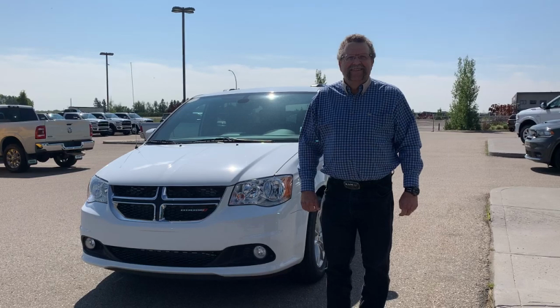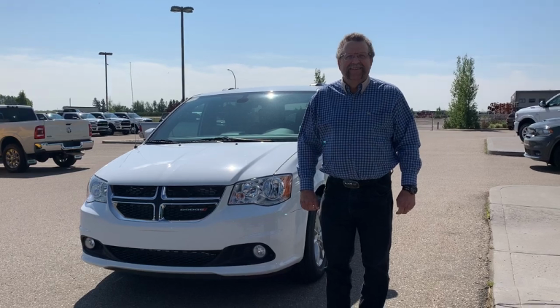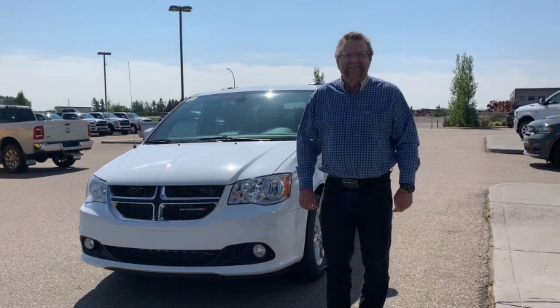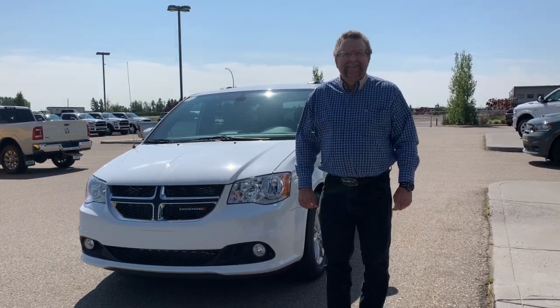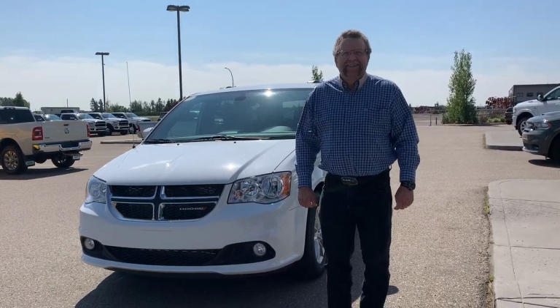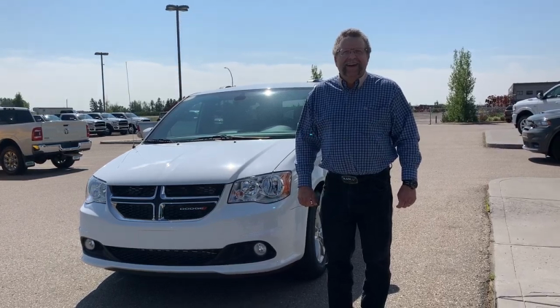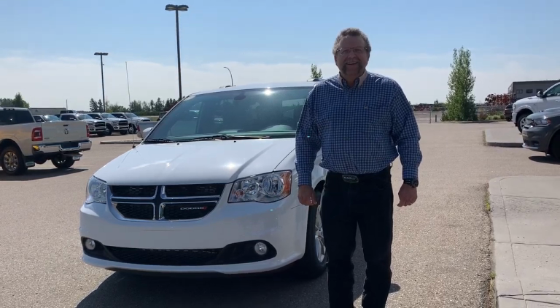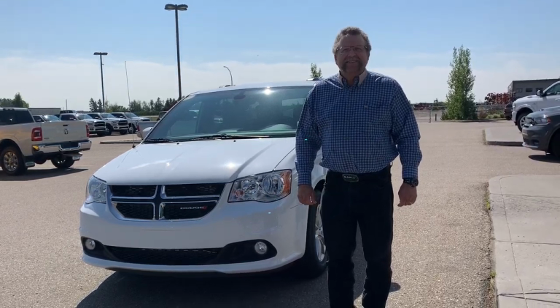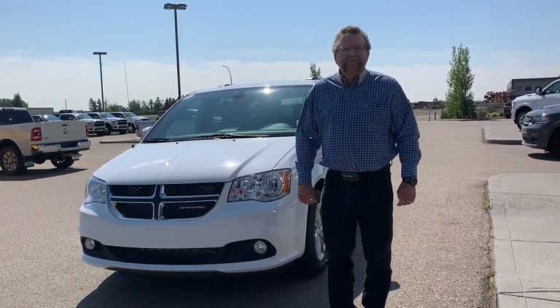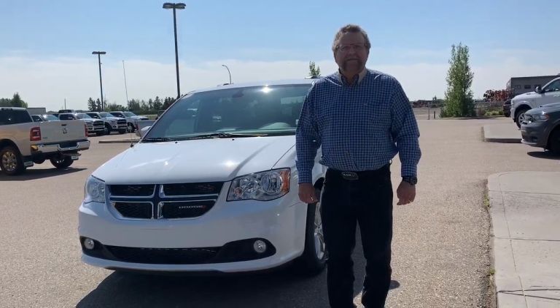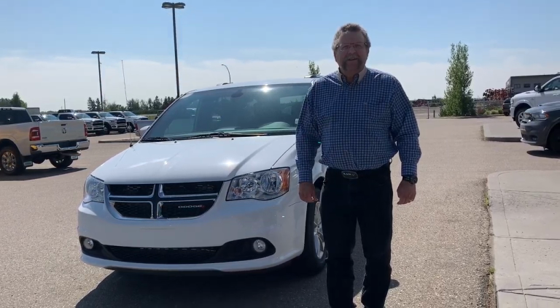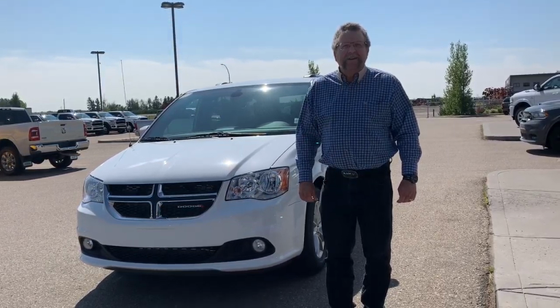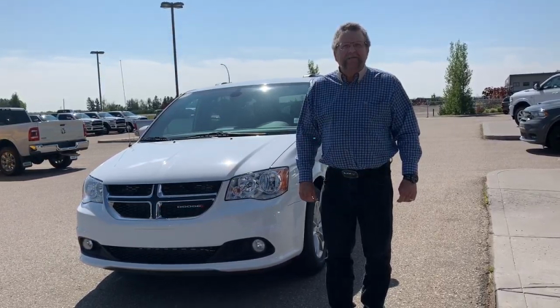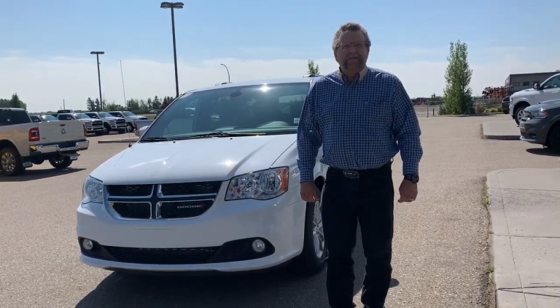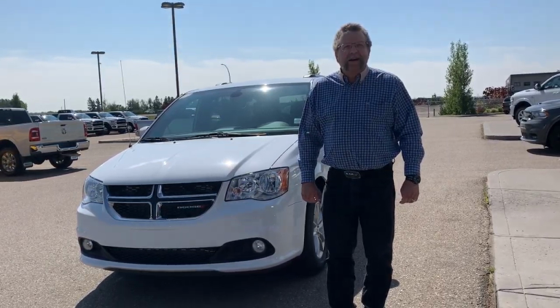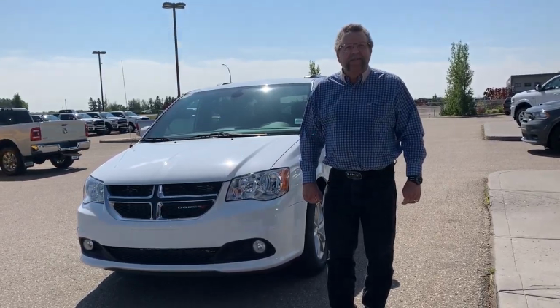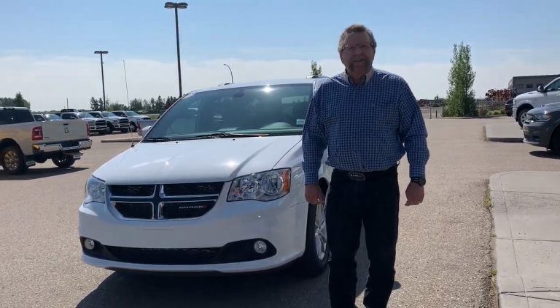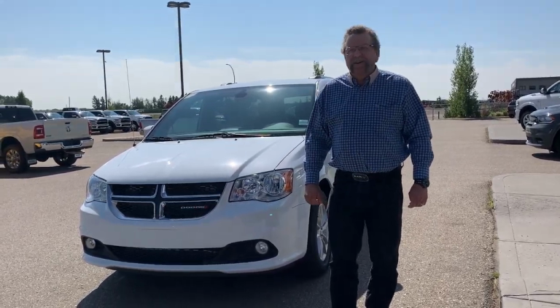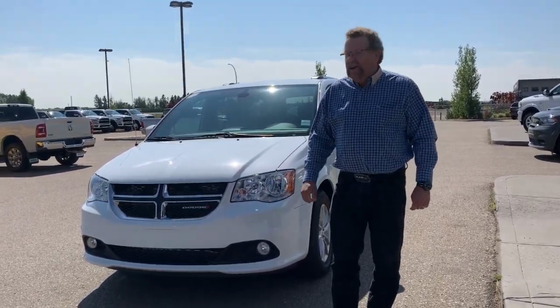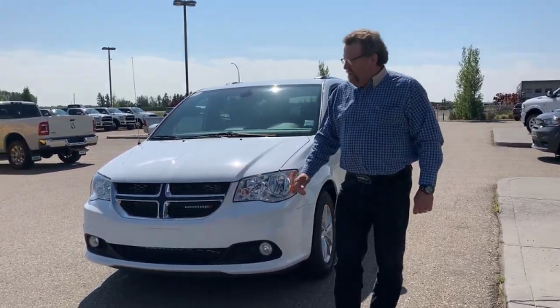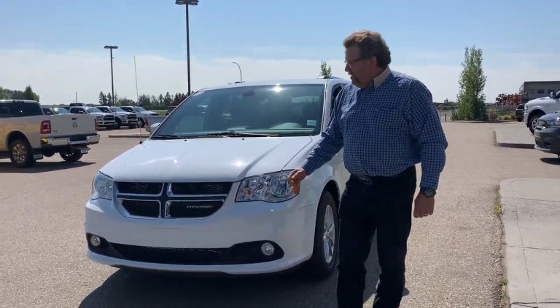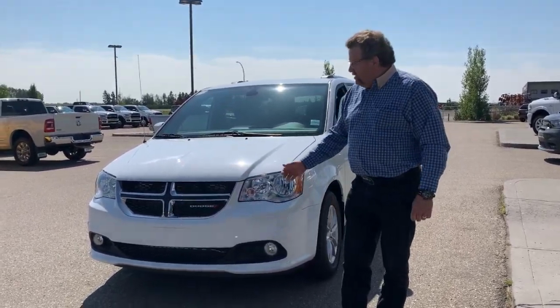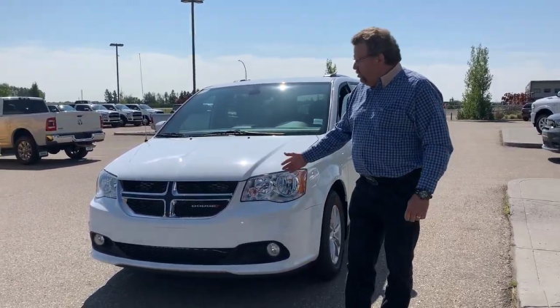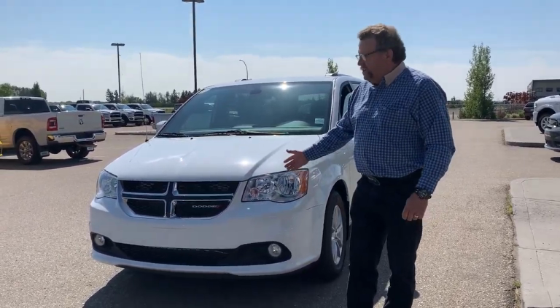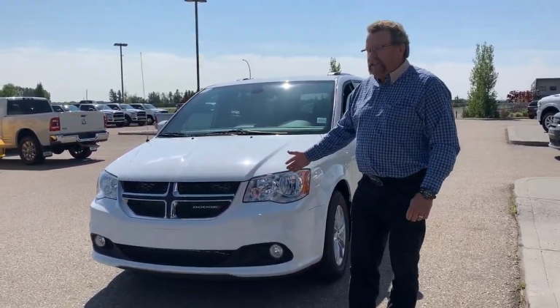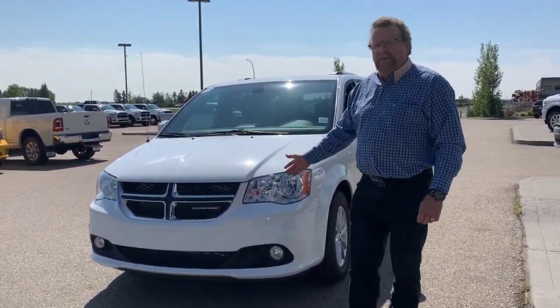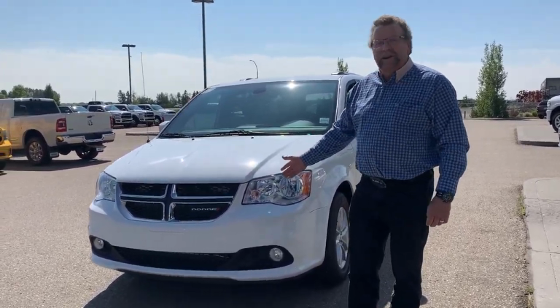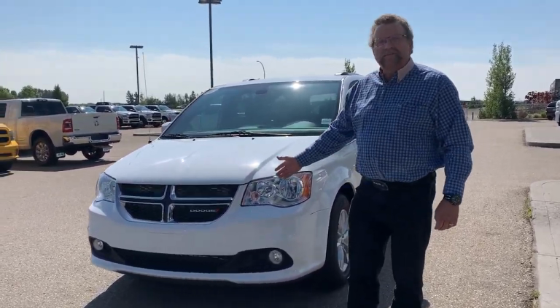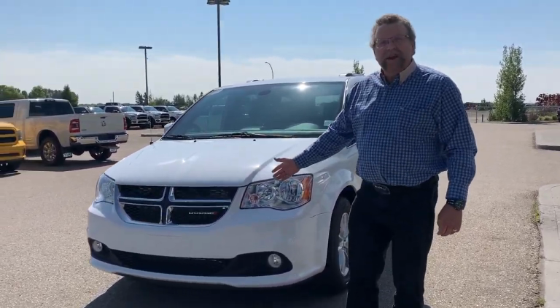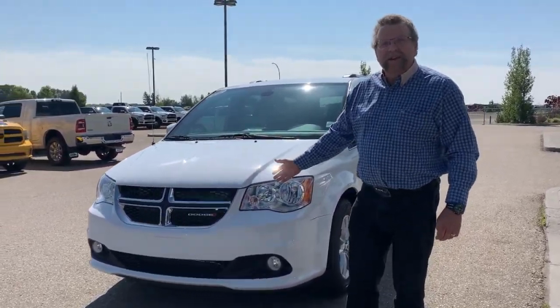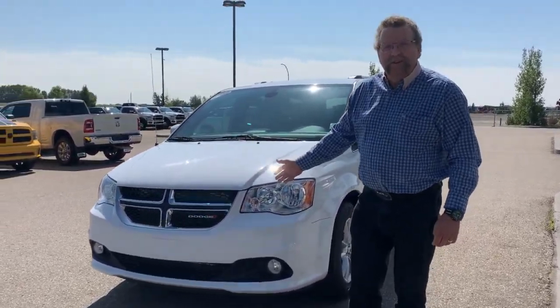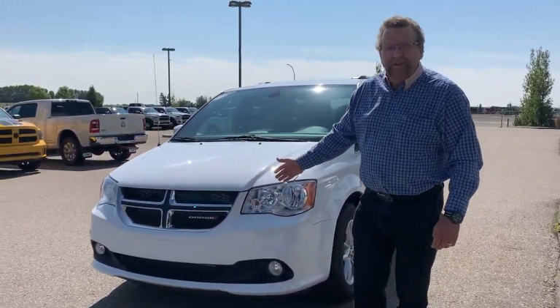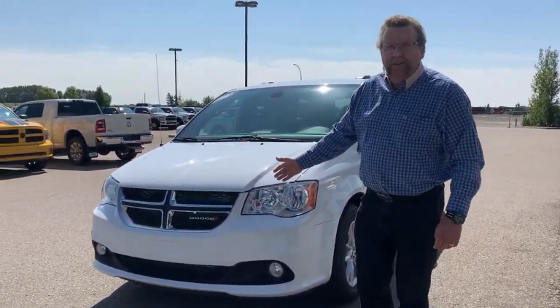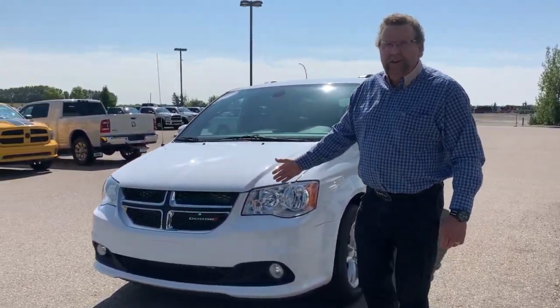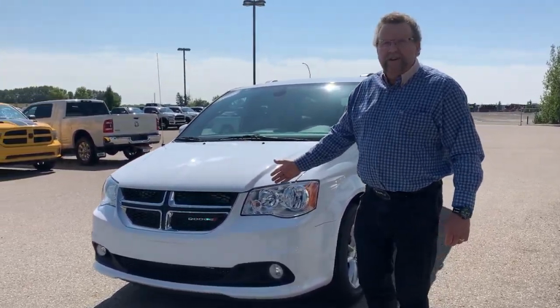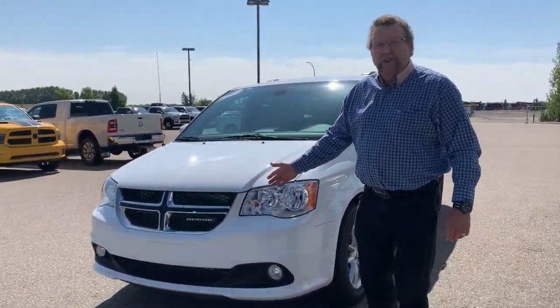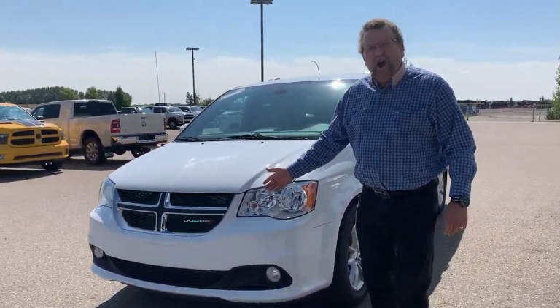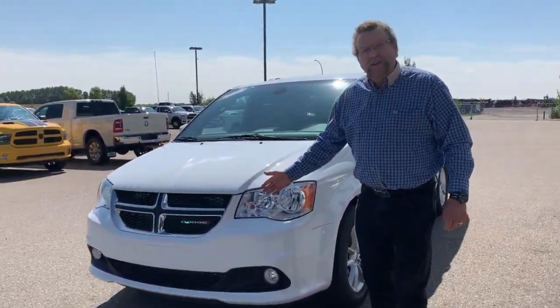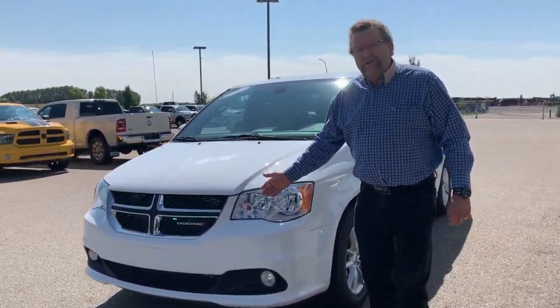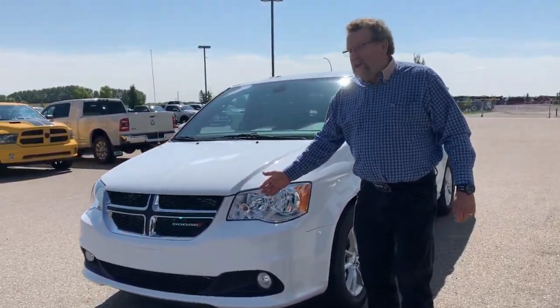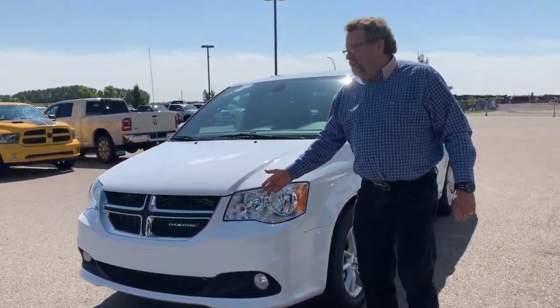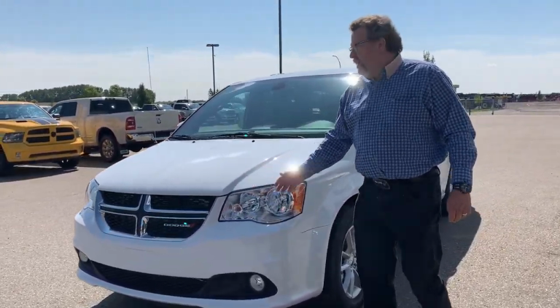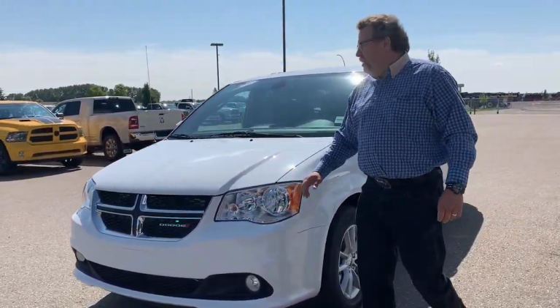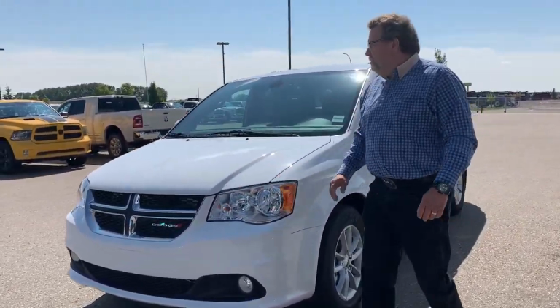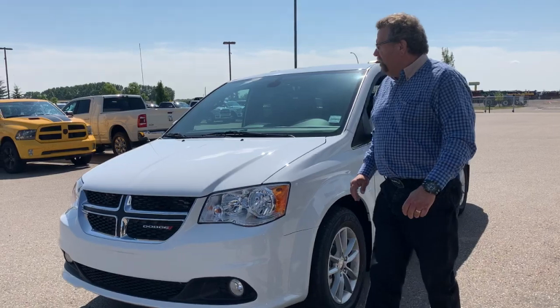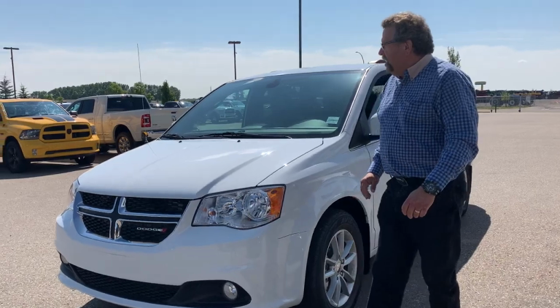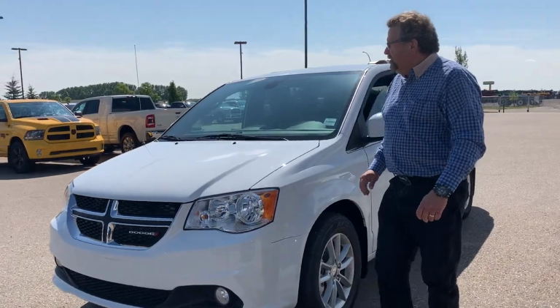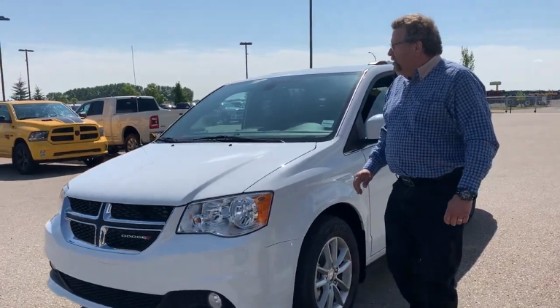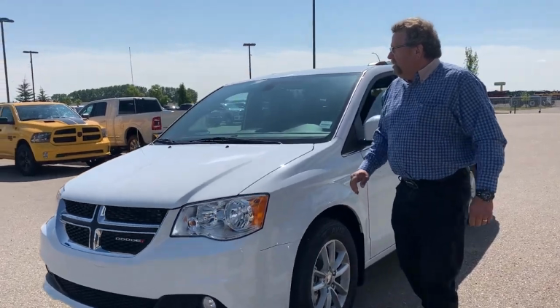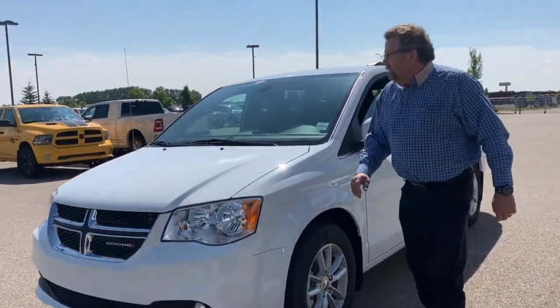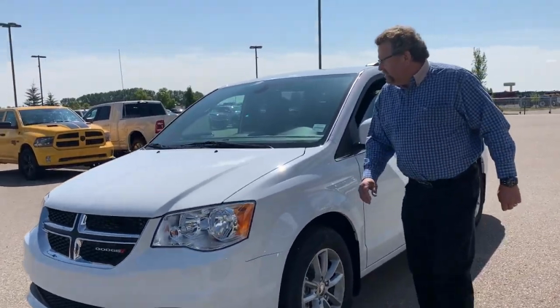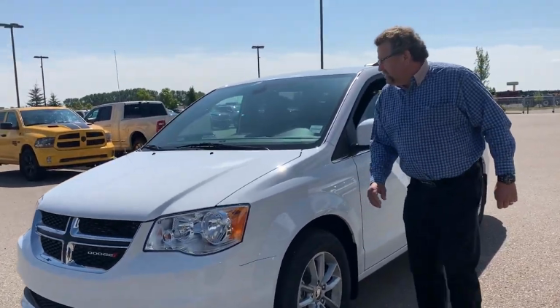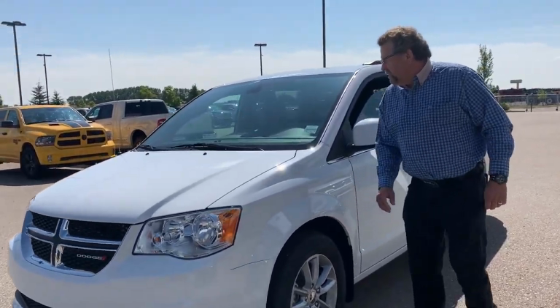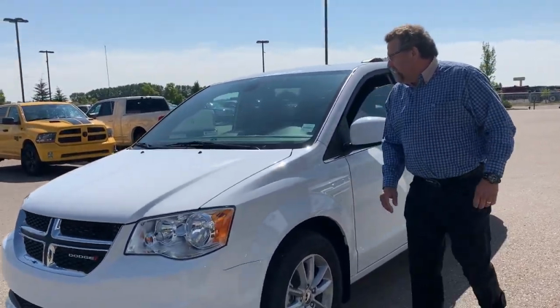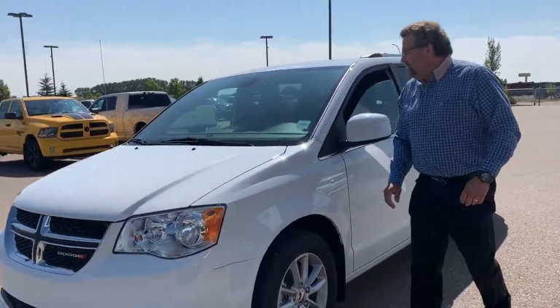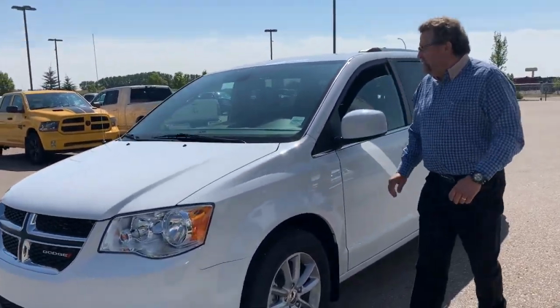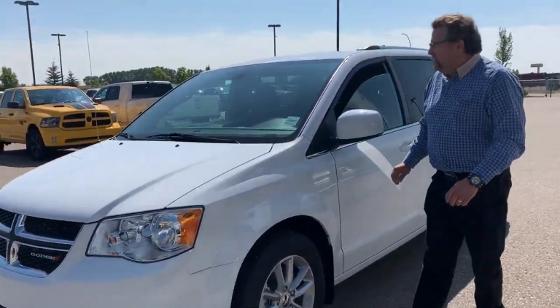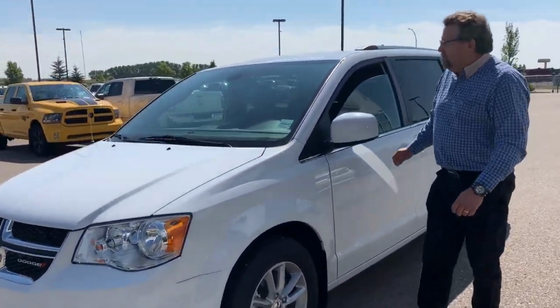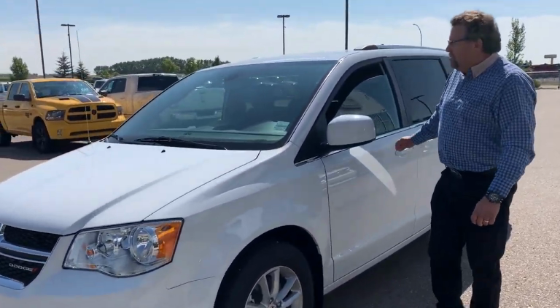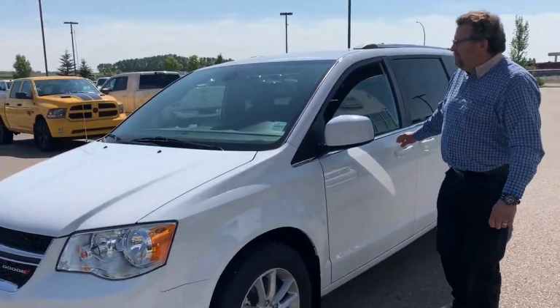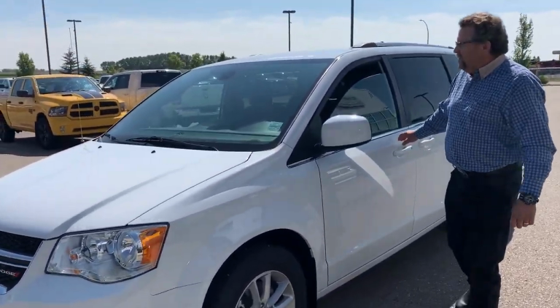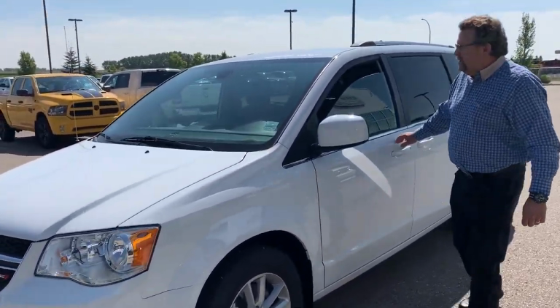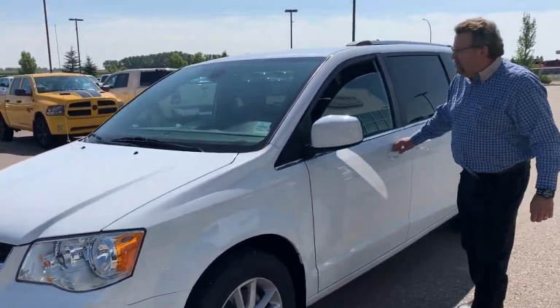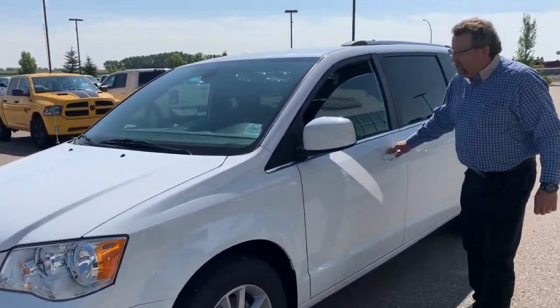Hey, Stephen Carter here. What do I have here? A 2020 brand new Dodge Grand Caravan. This is a nicely equipped vehicle.